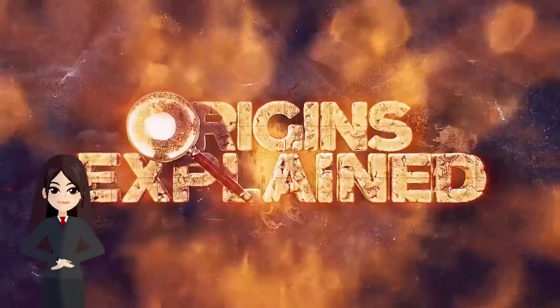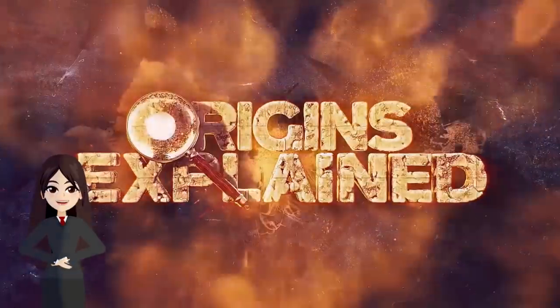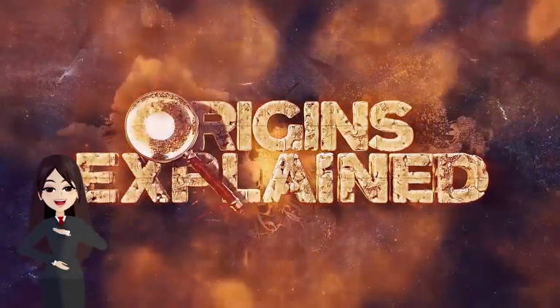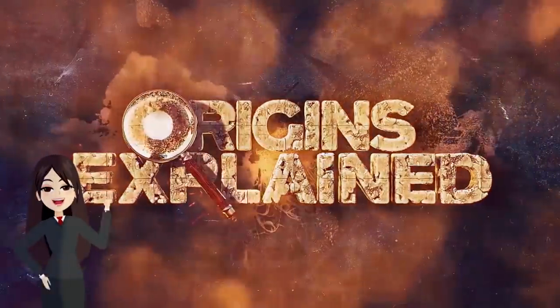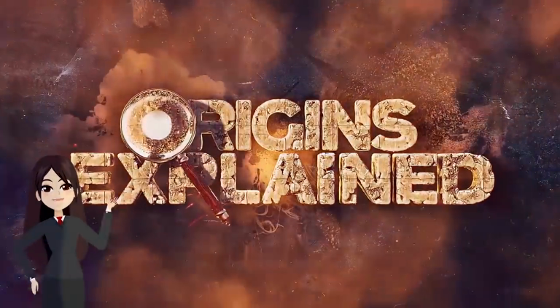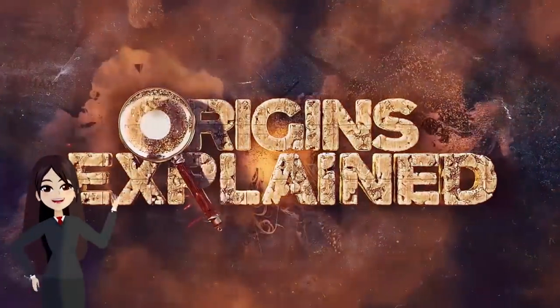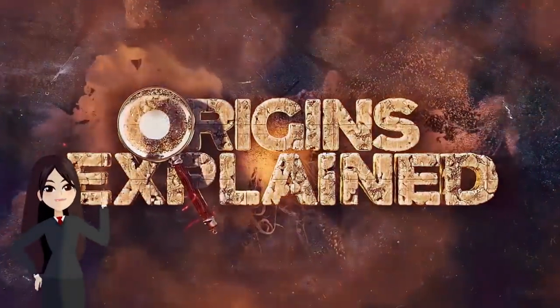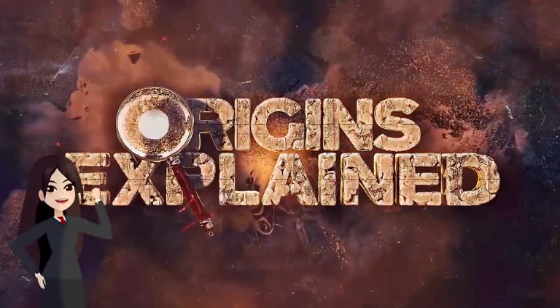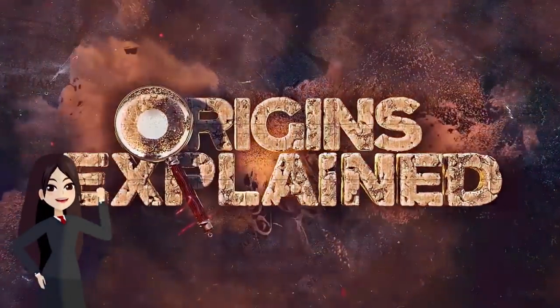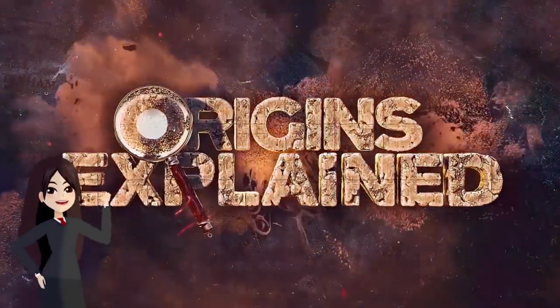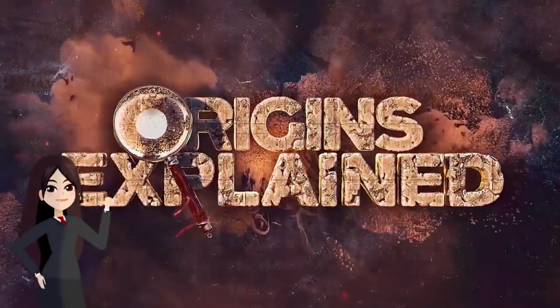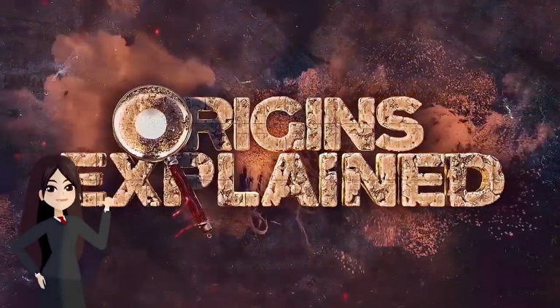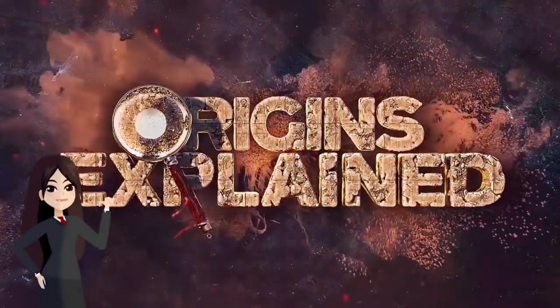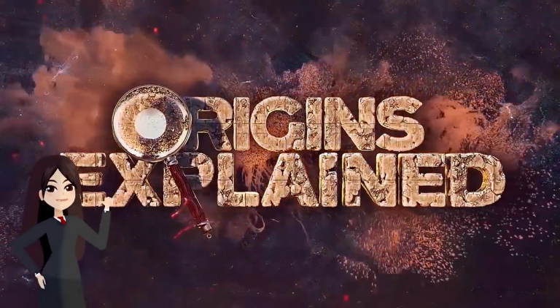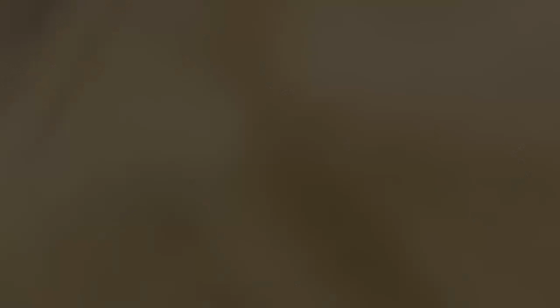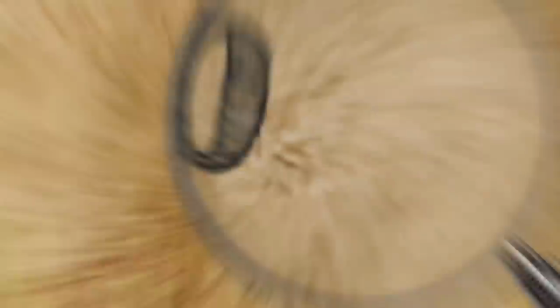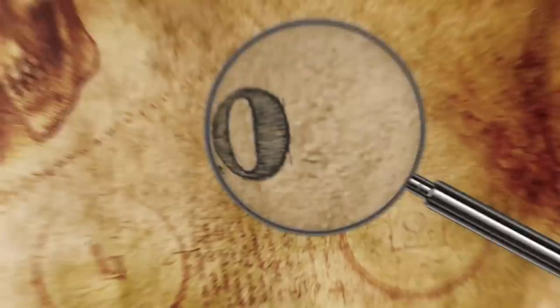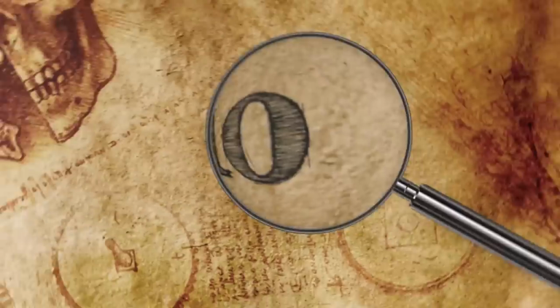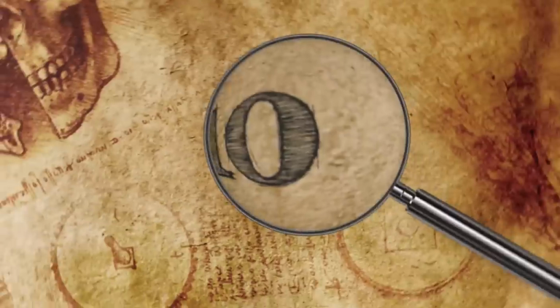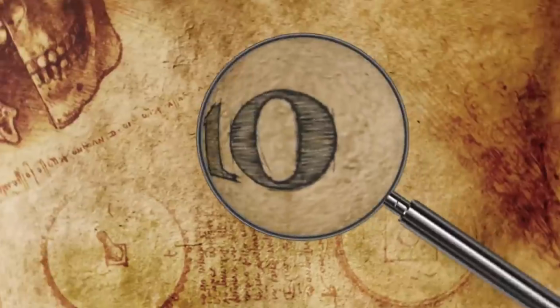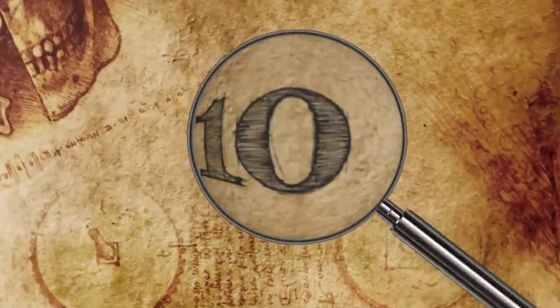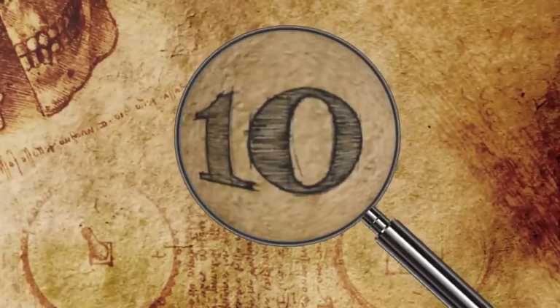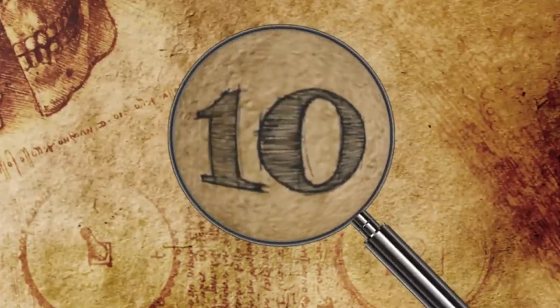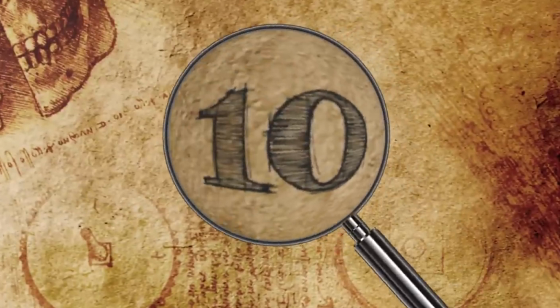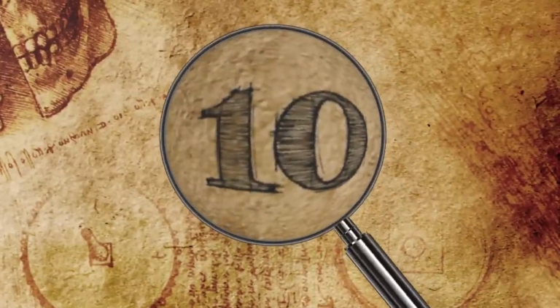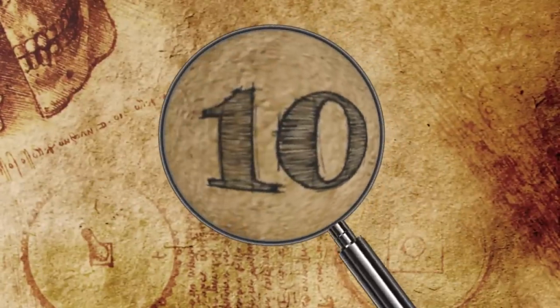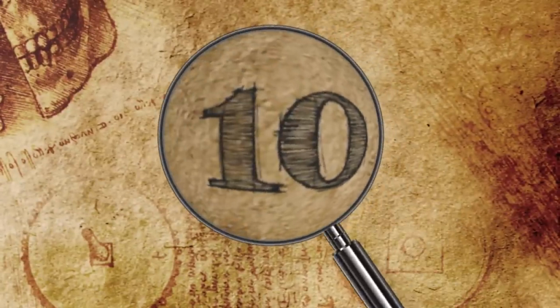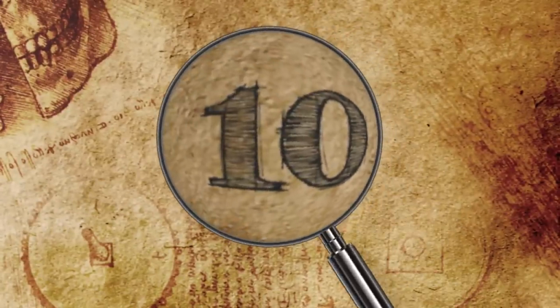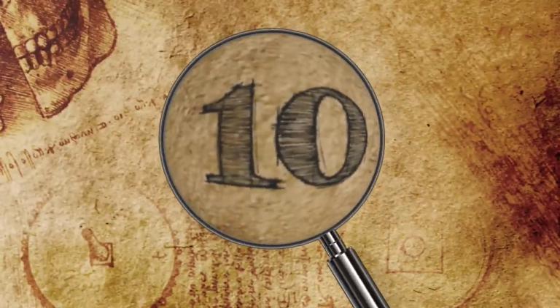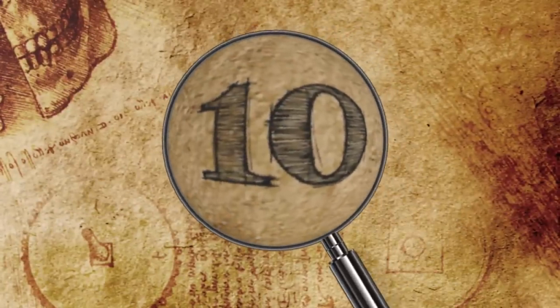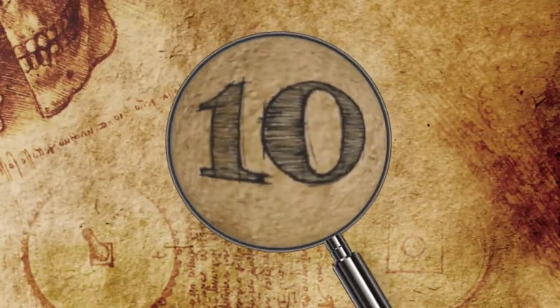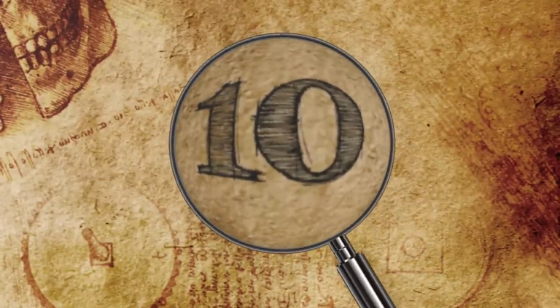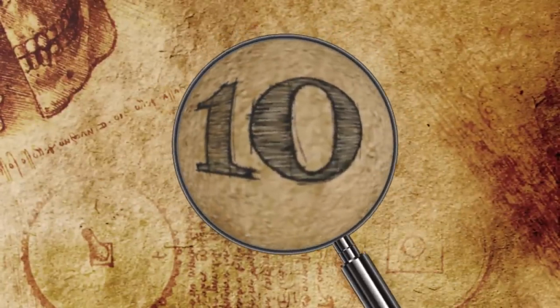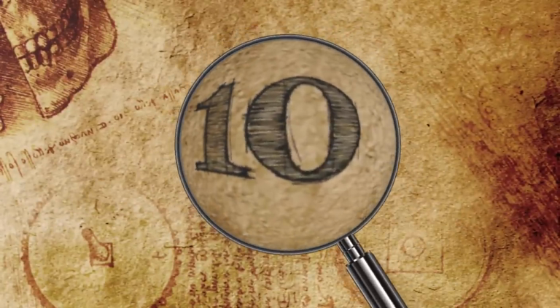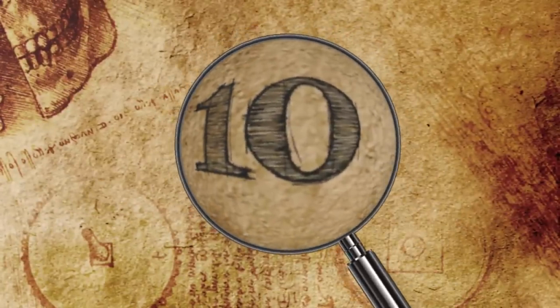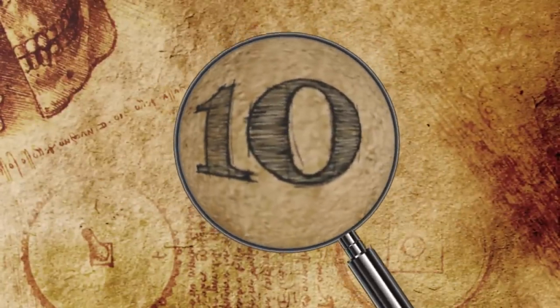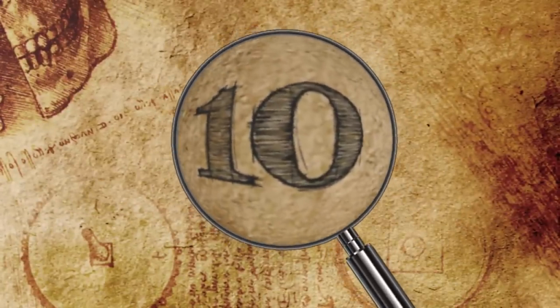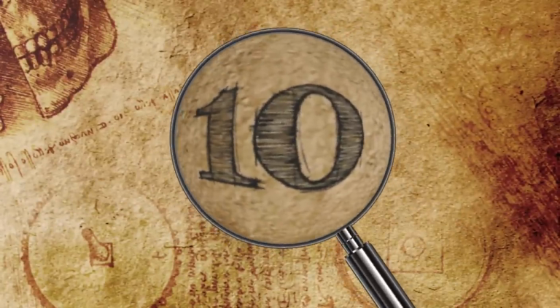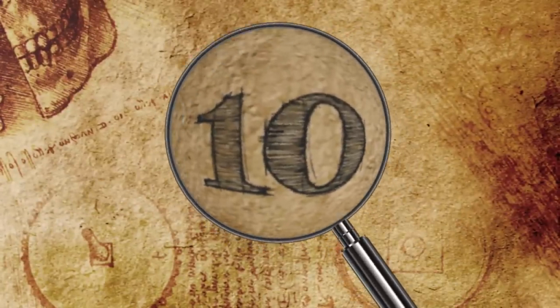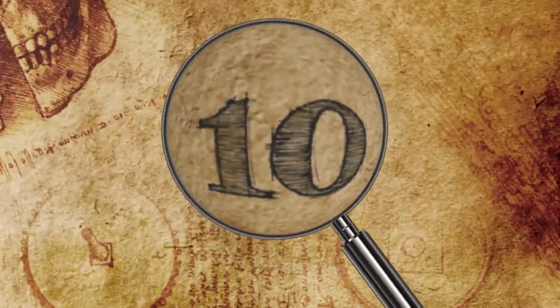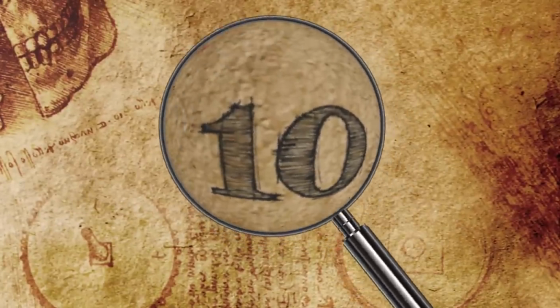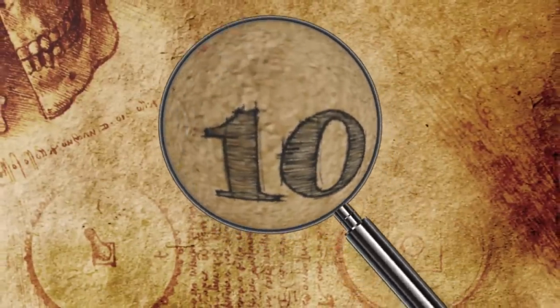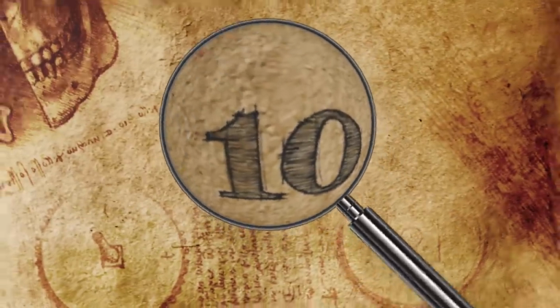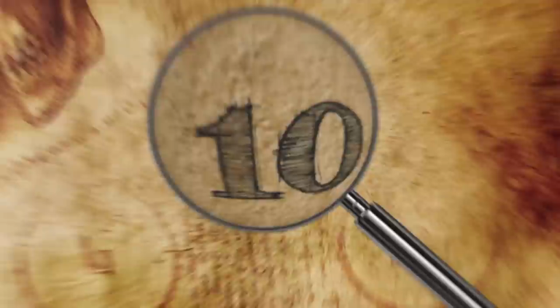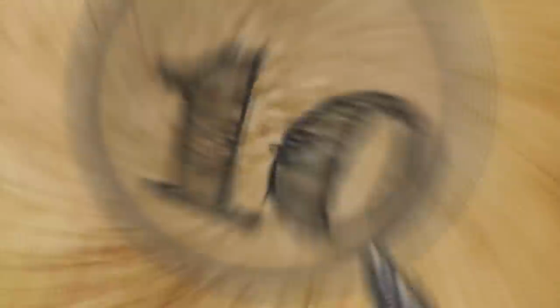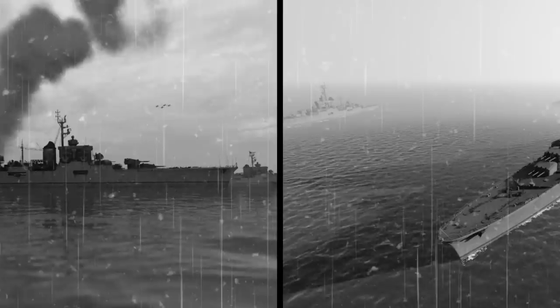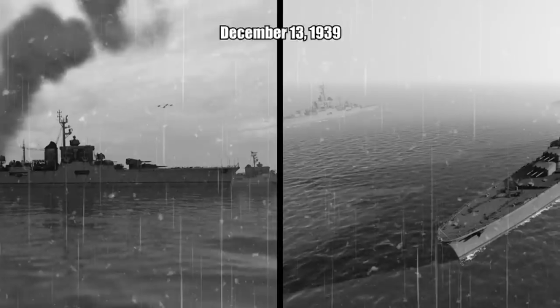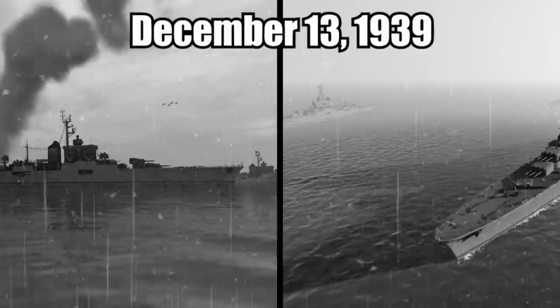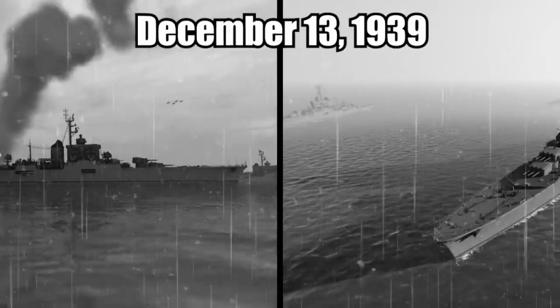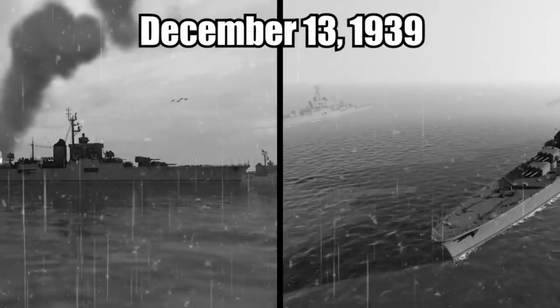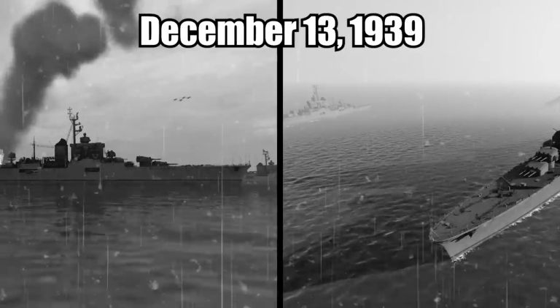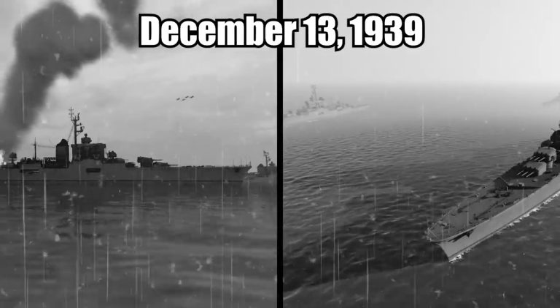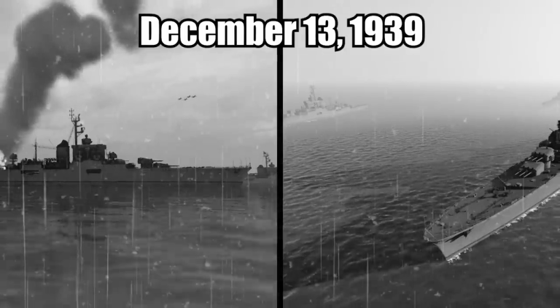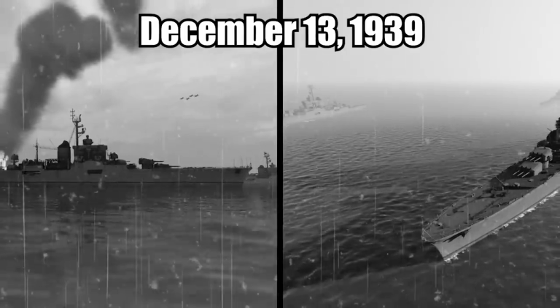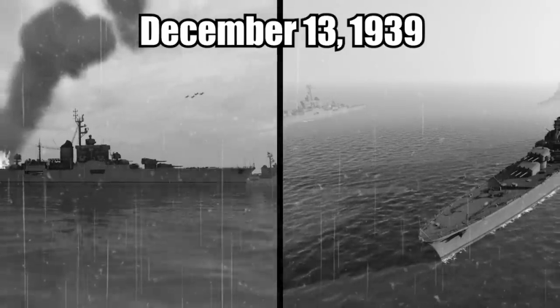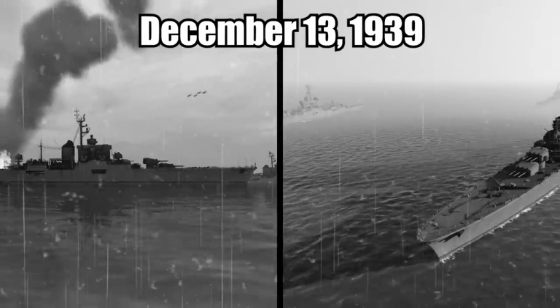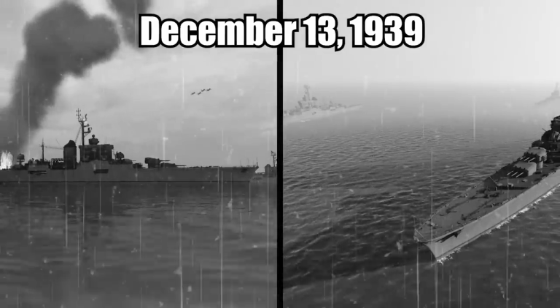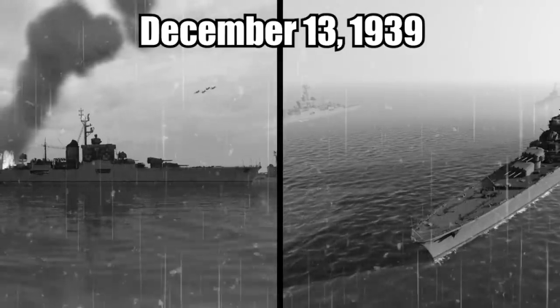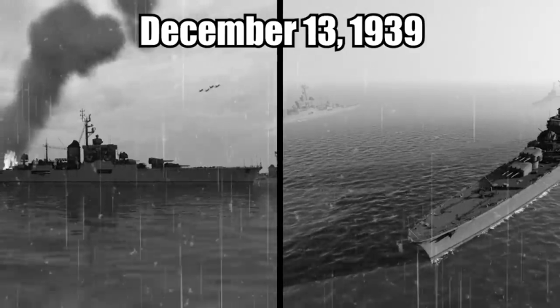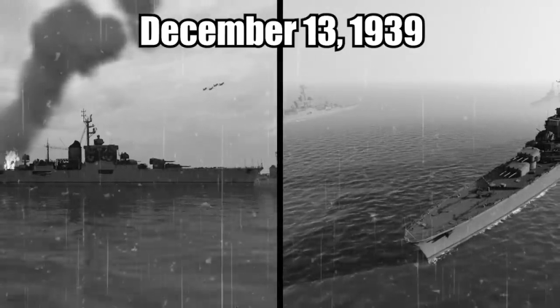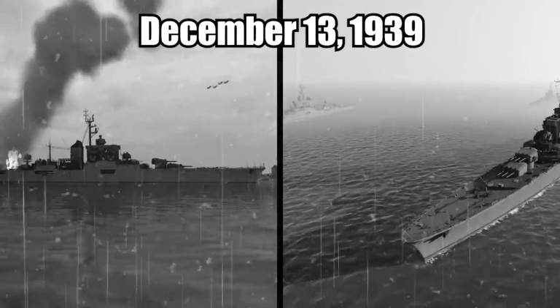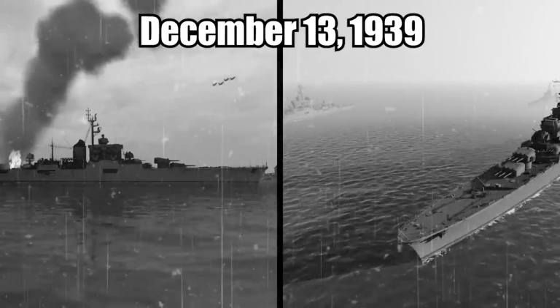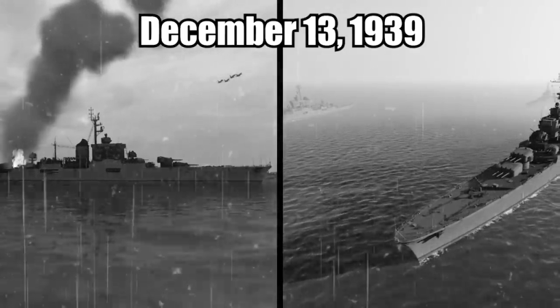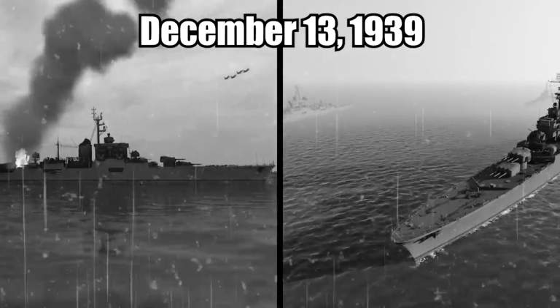Hi, it's Katrina! Number 10: The Giant Nazi Eagle. On December 13, 1939,